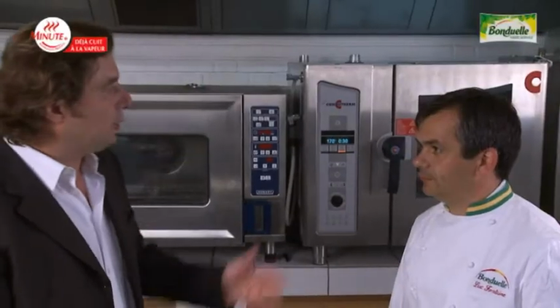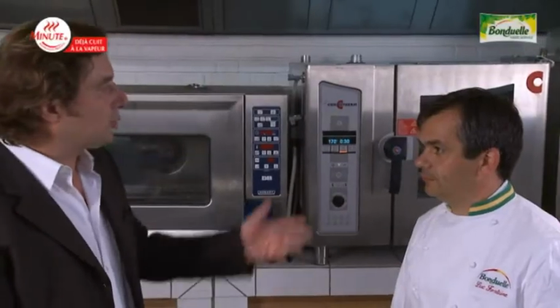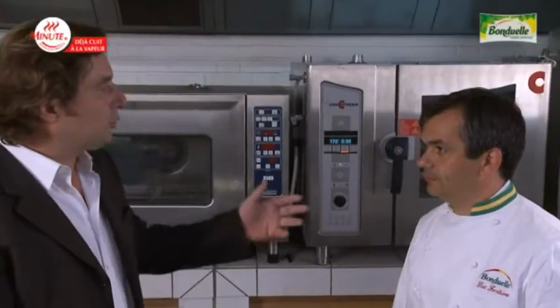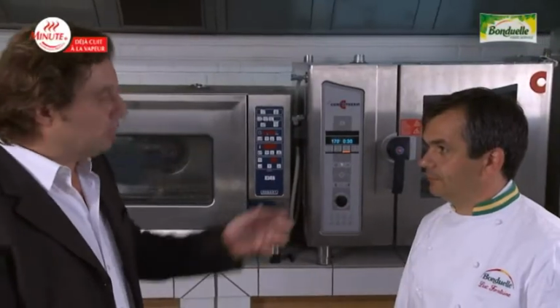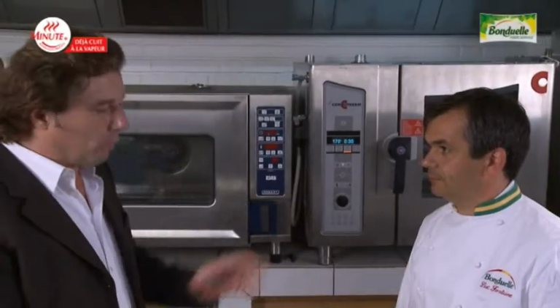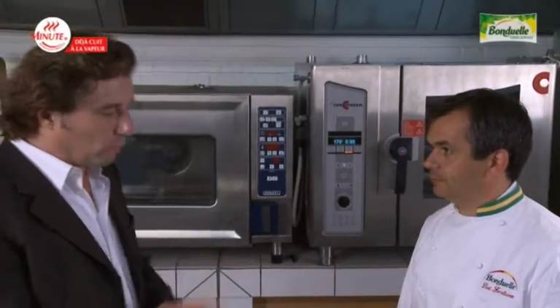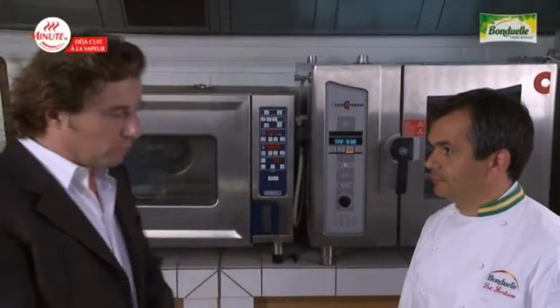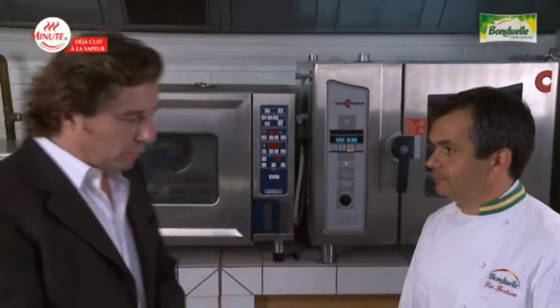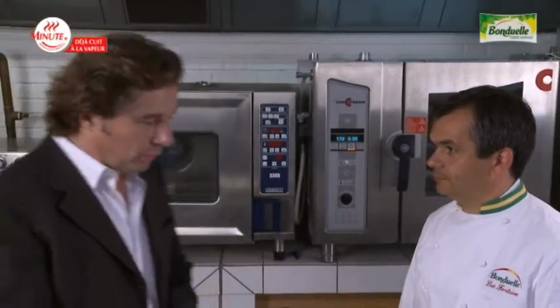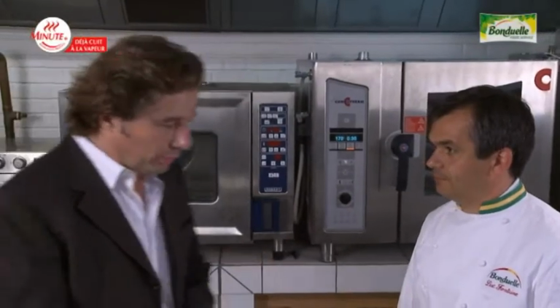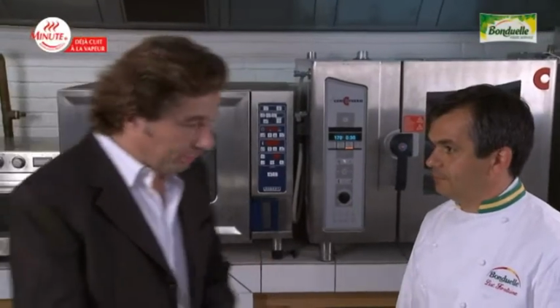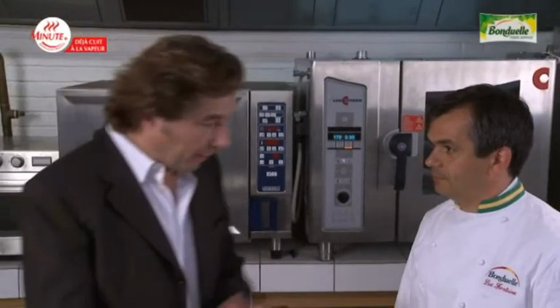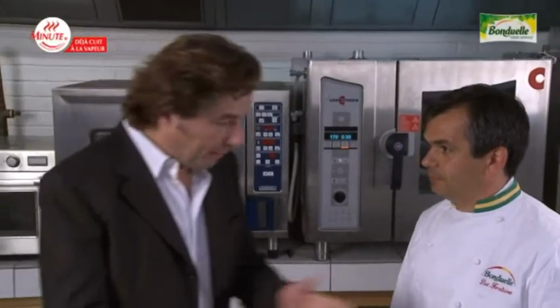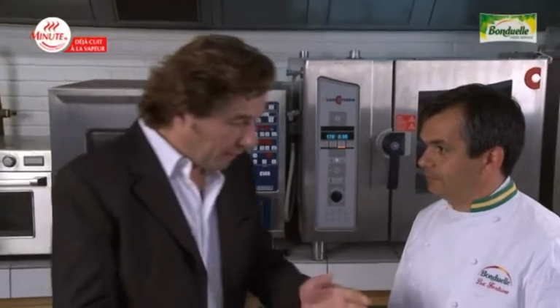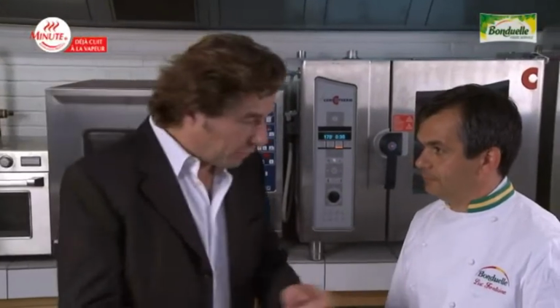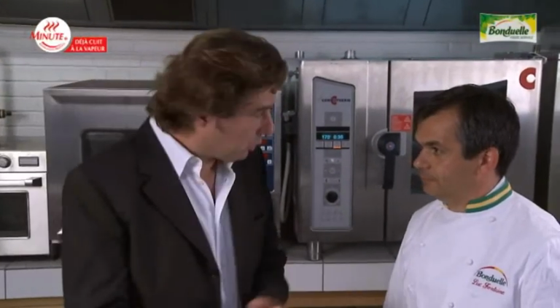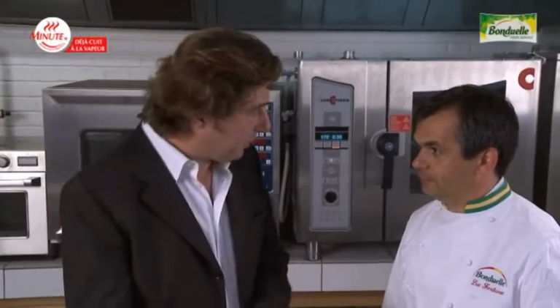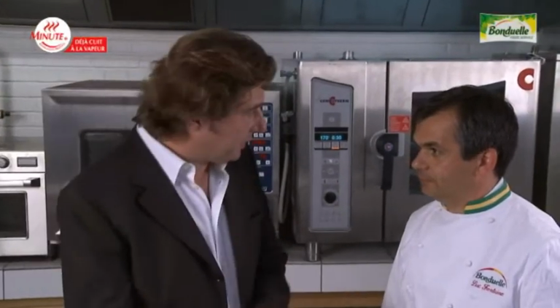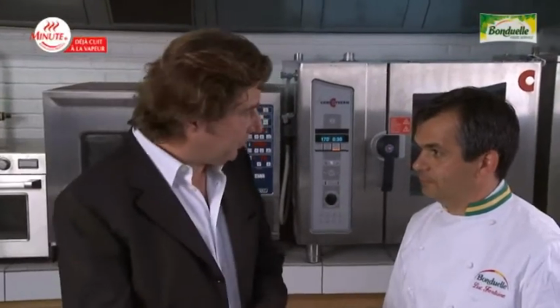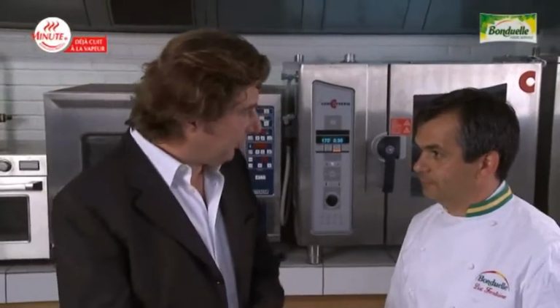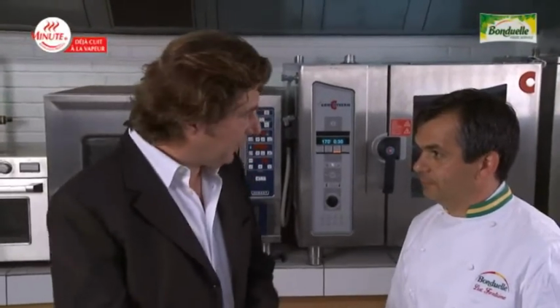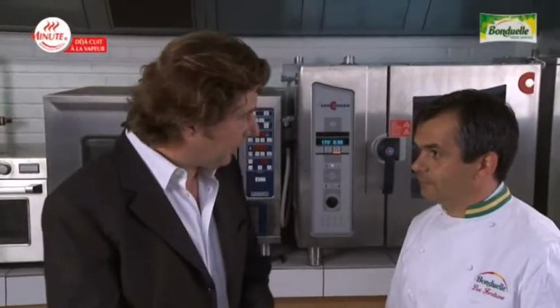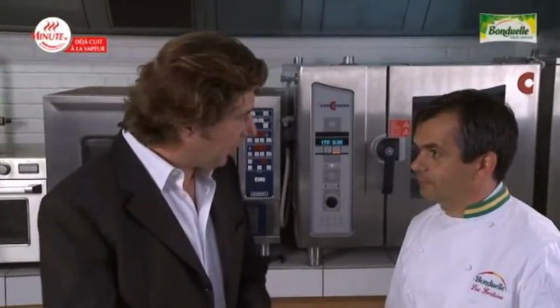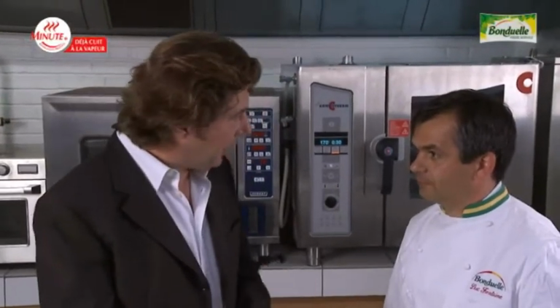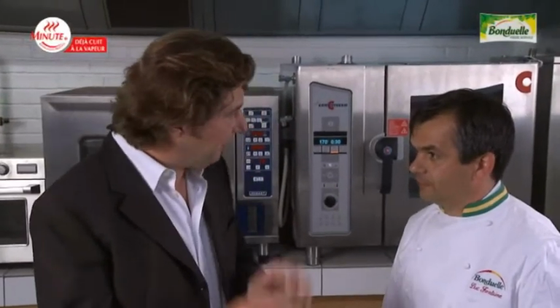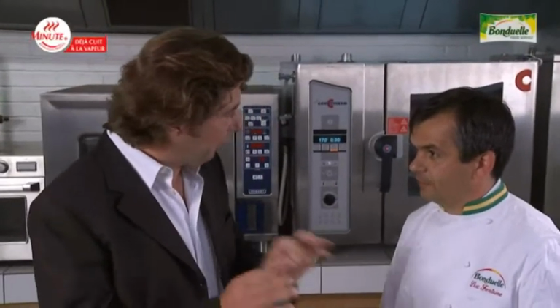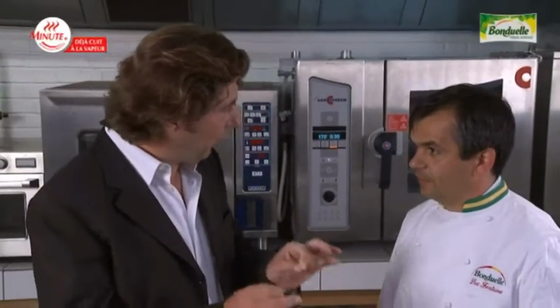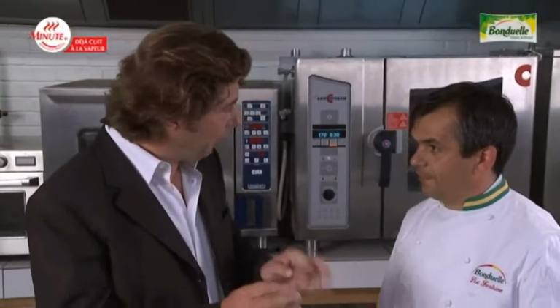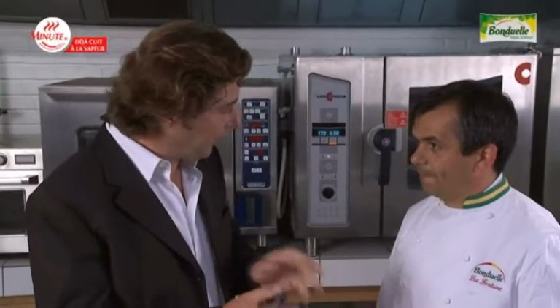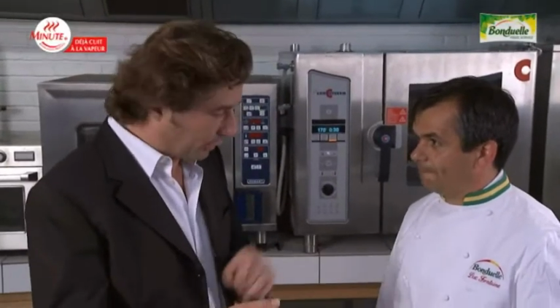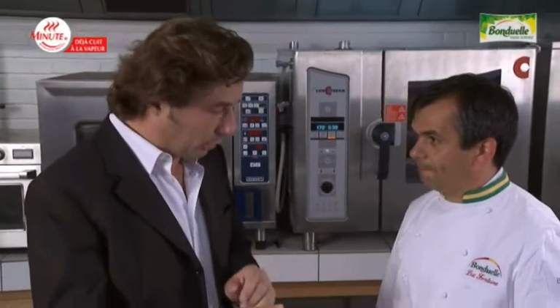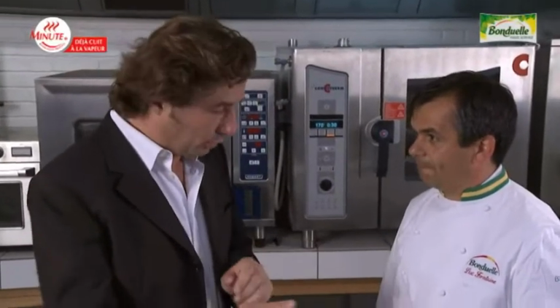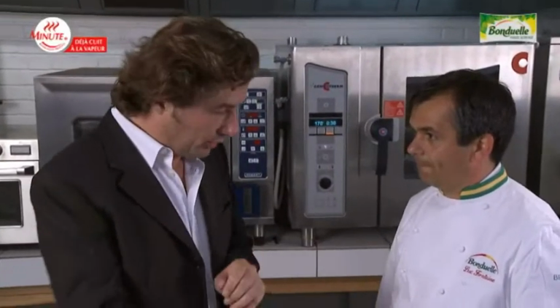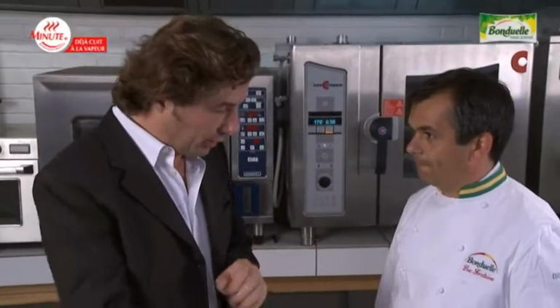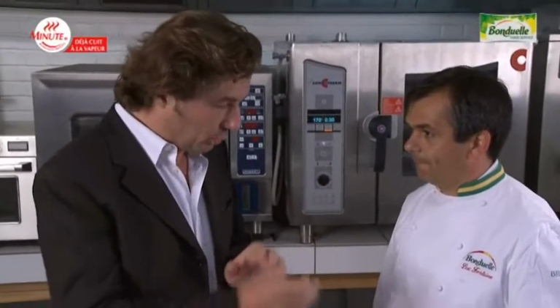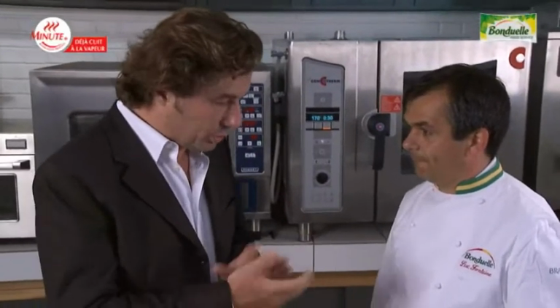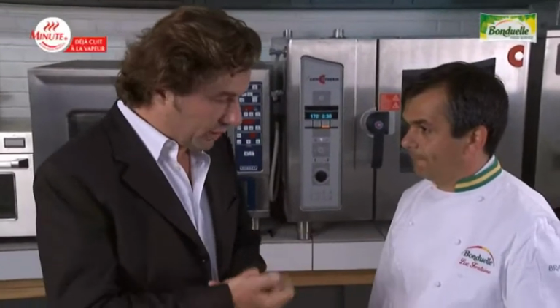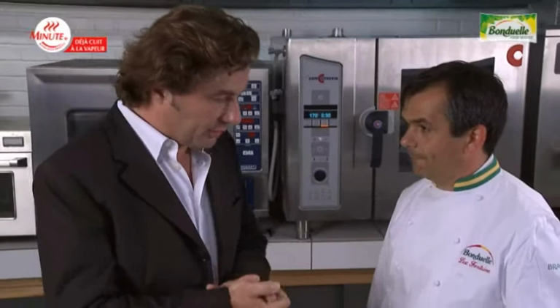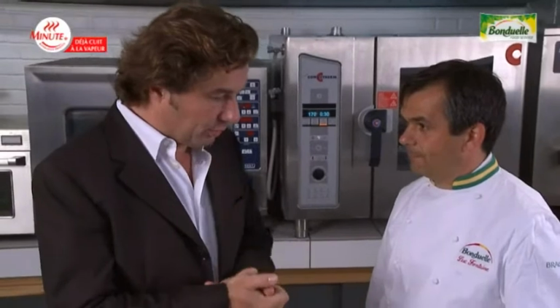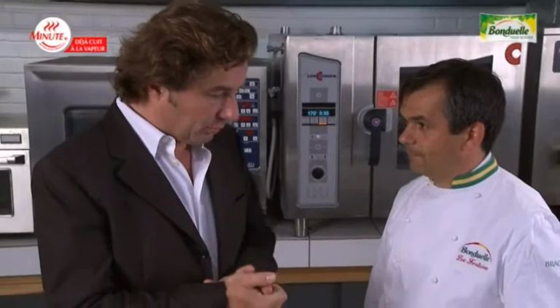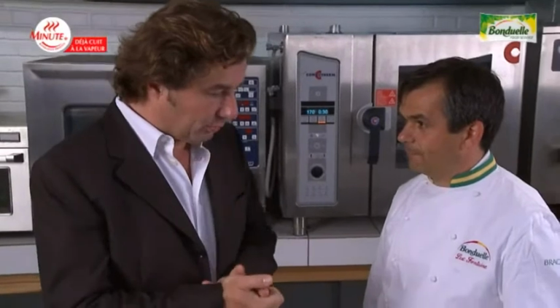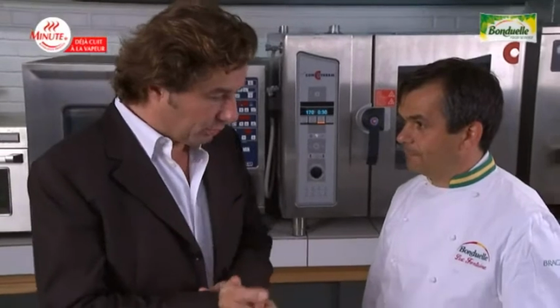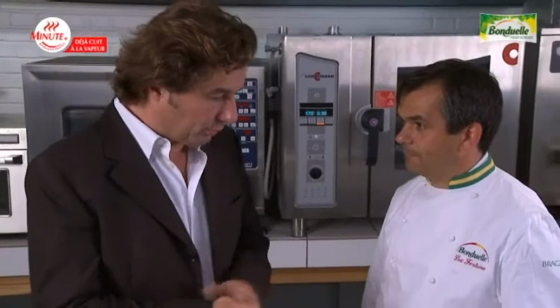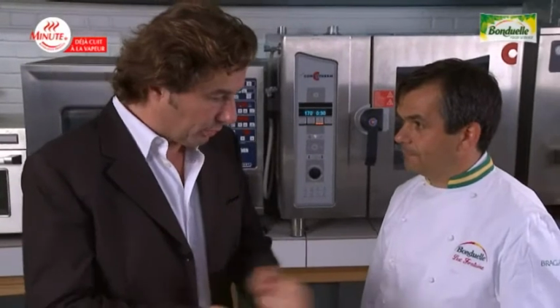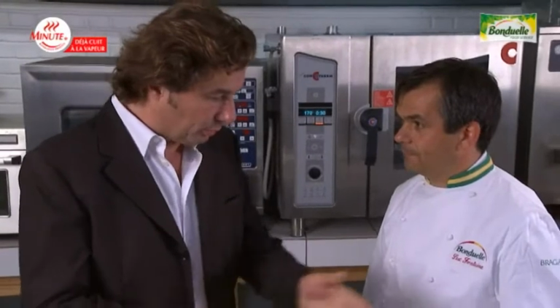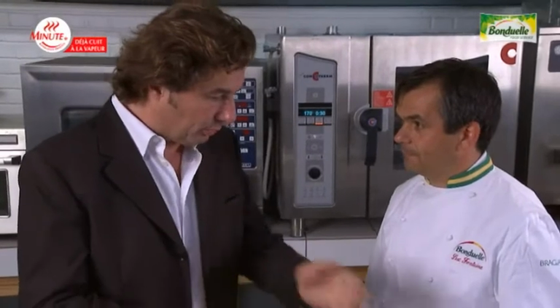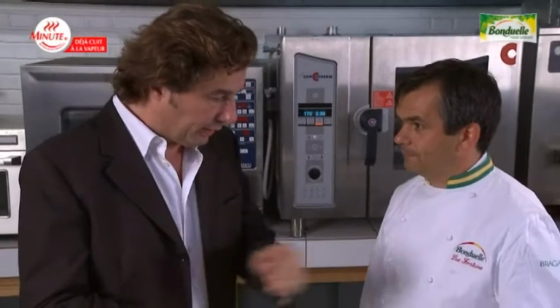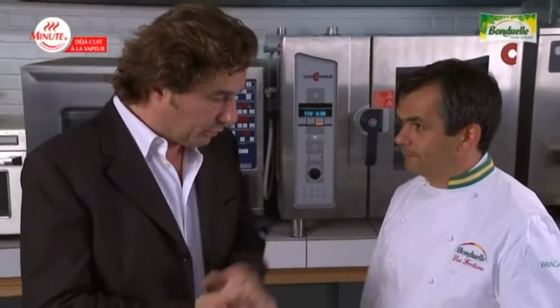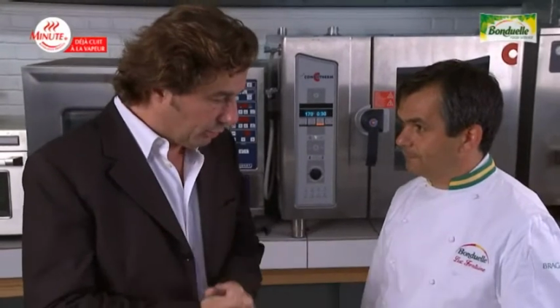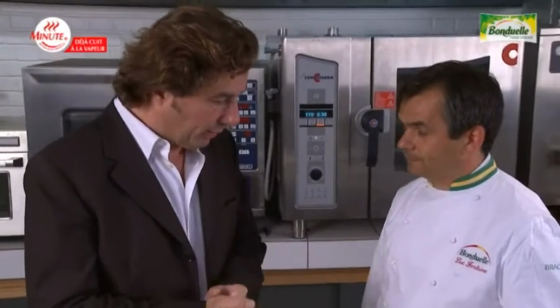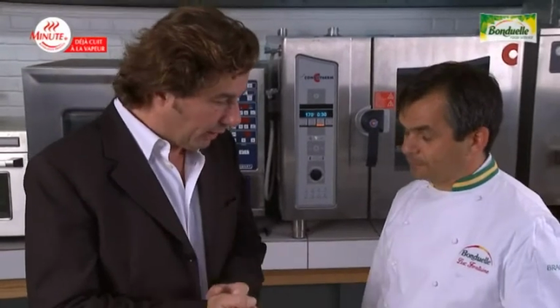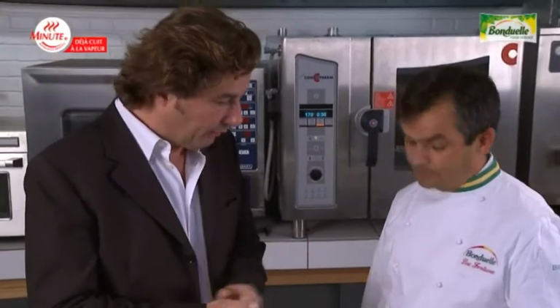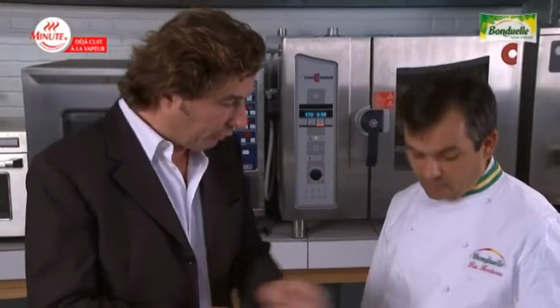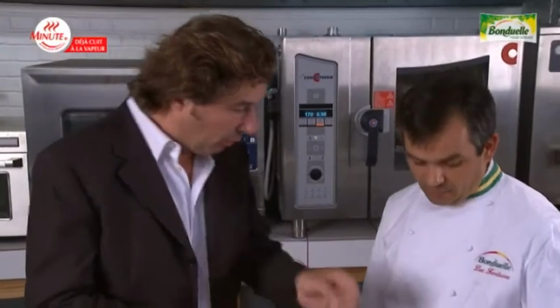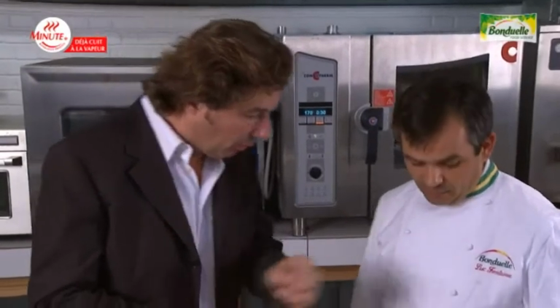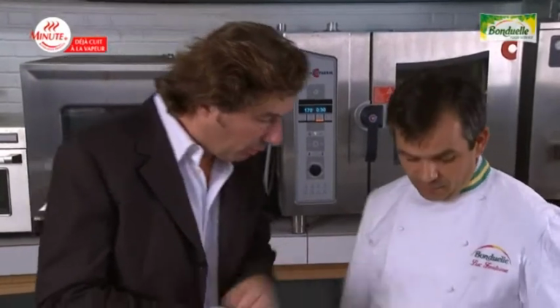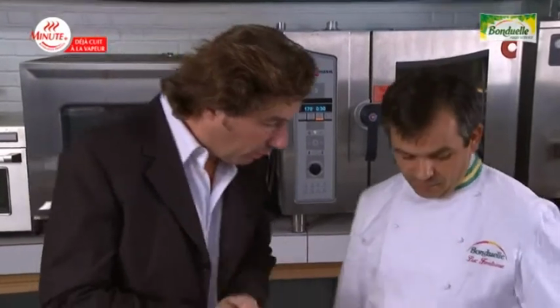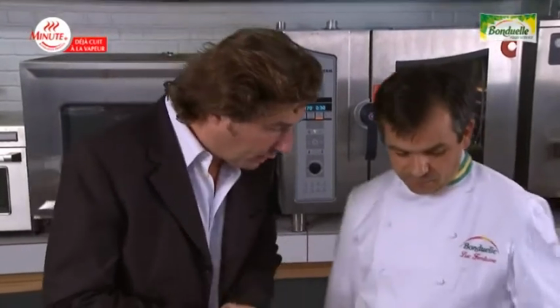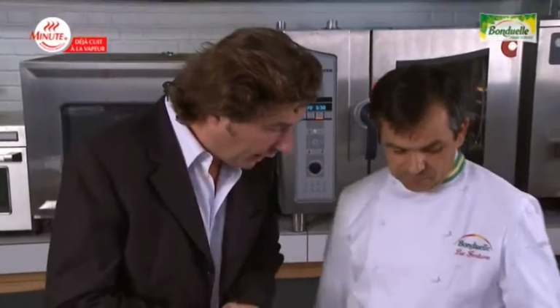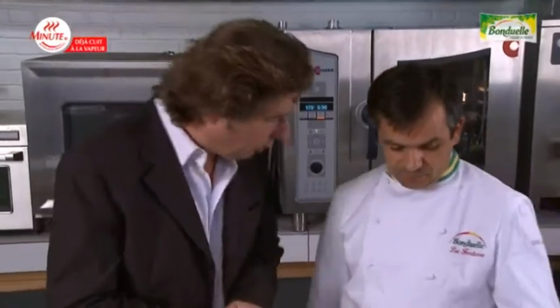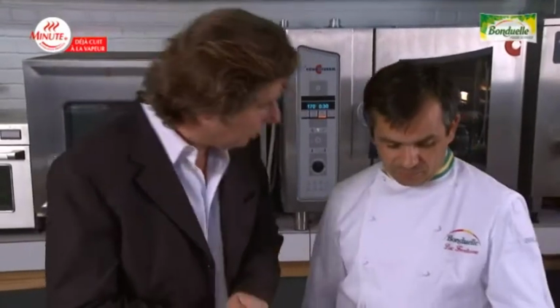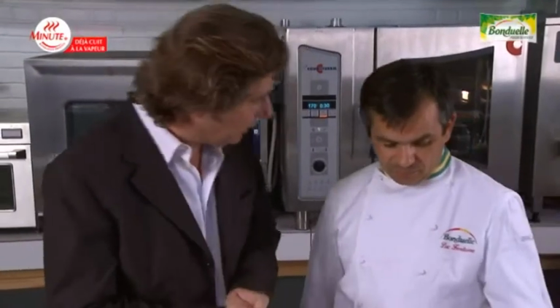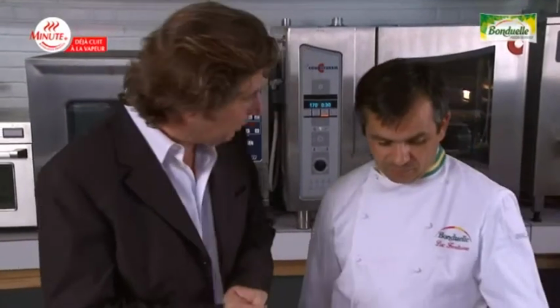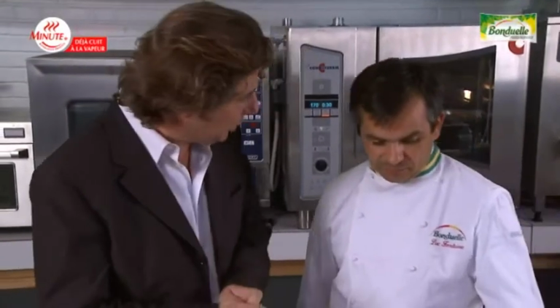Luke, you are going to show us a specific preparation — a flan with defrozen vegetables. Flan with peas and carrots.